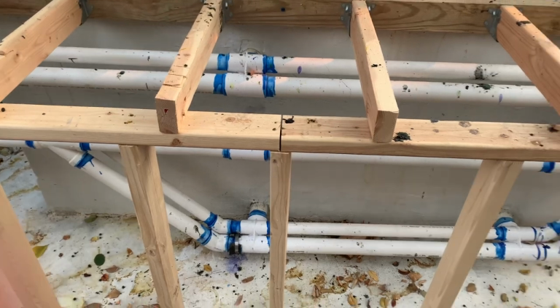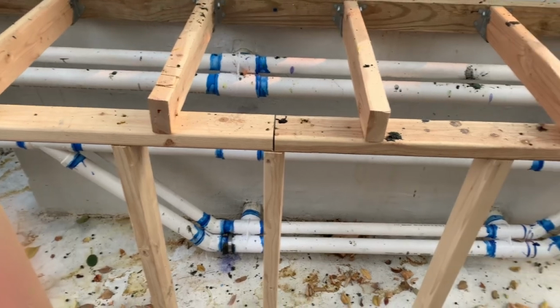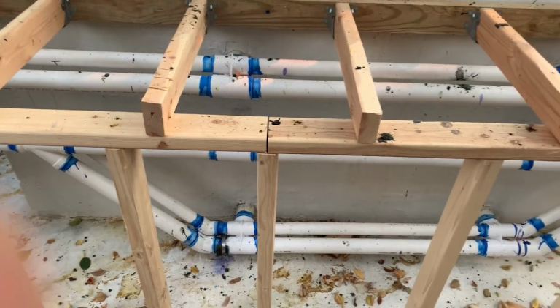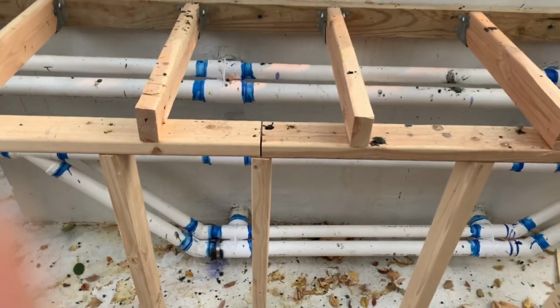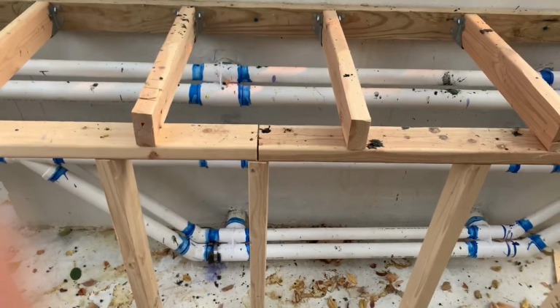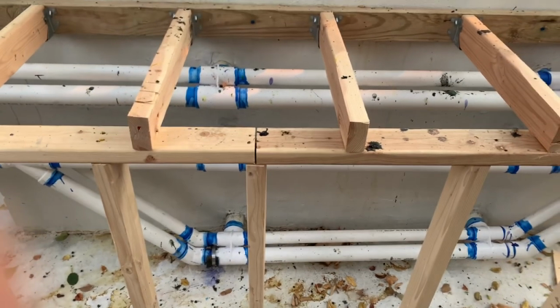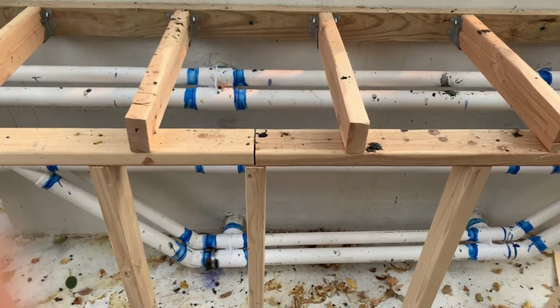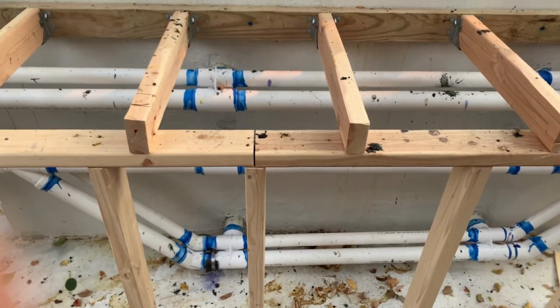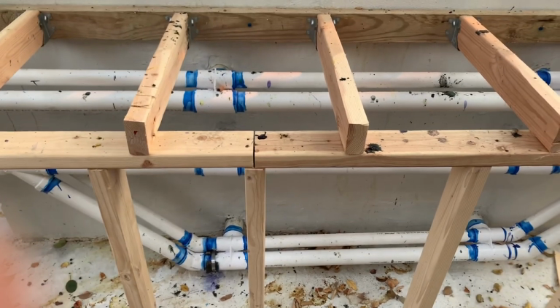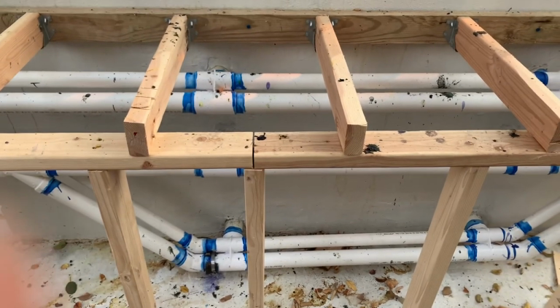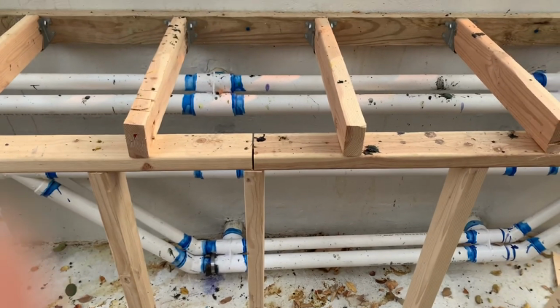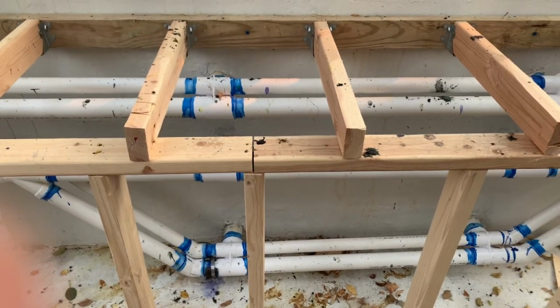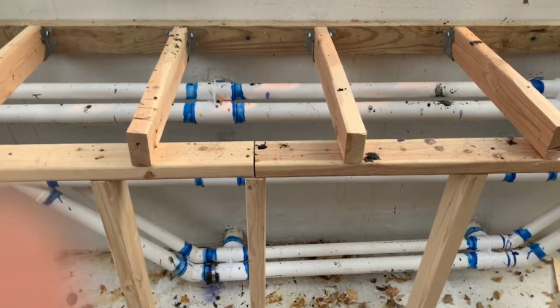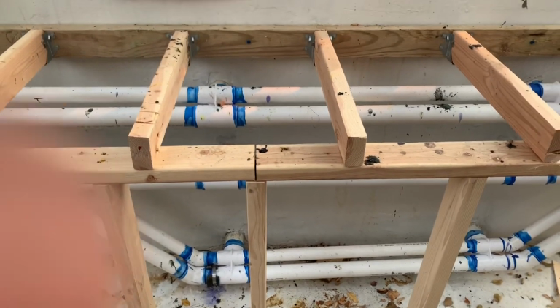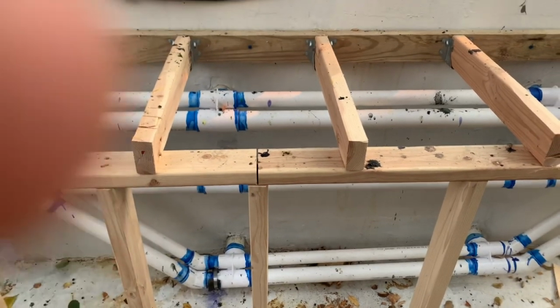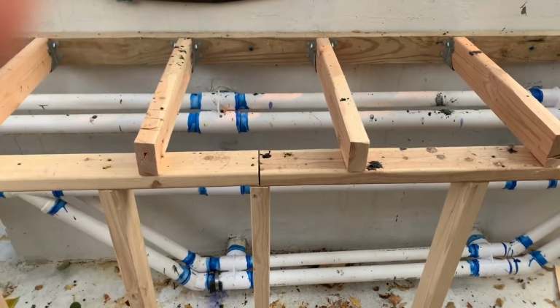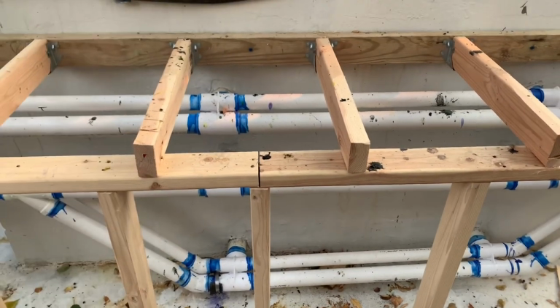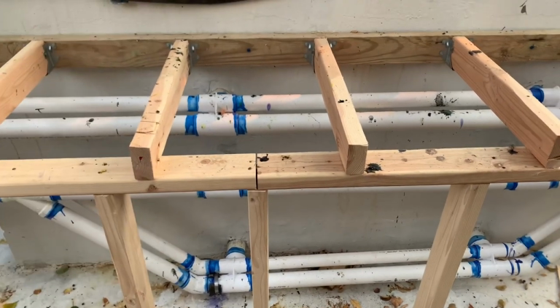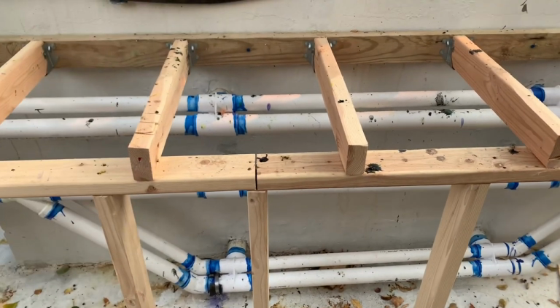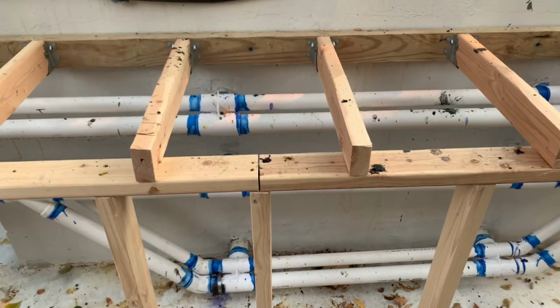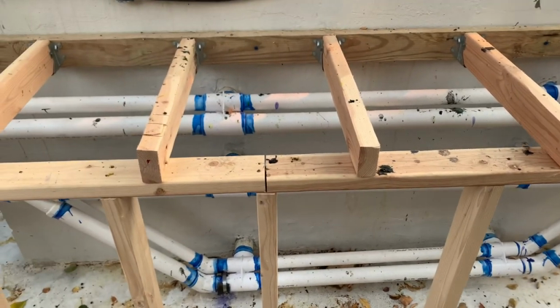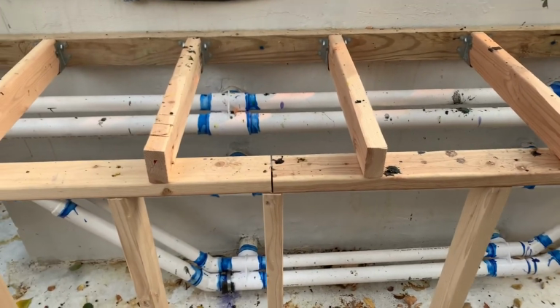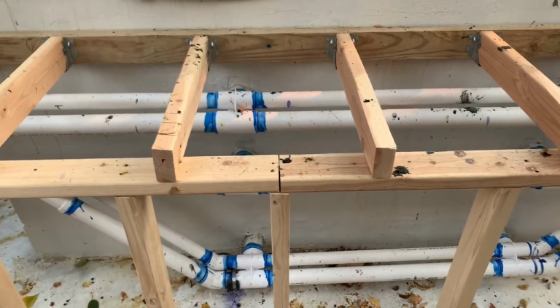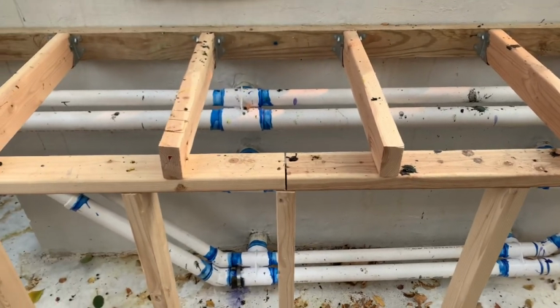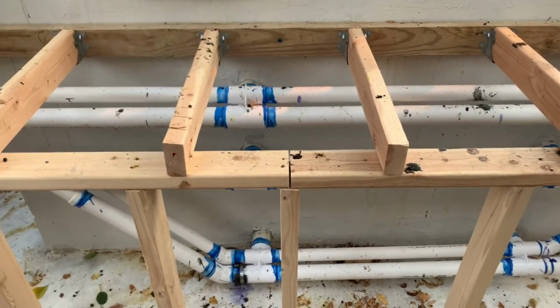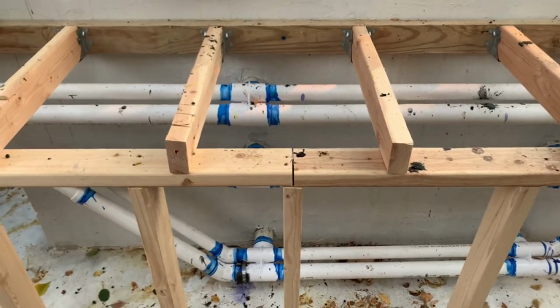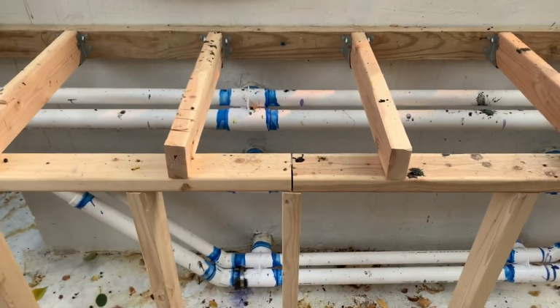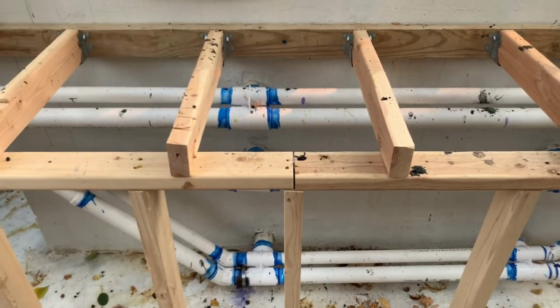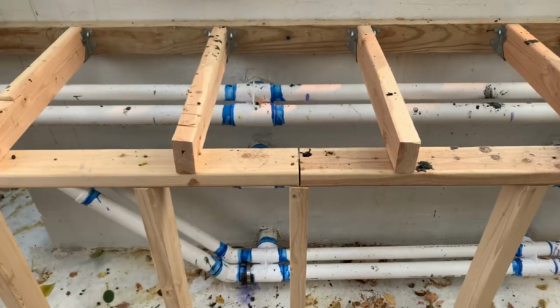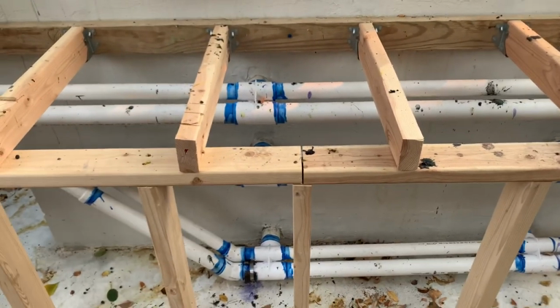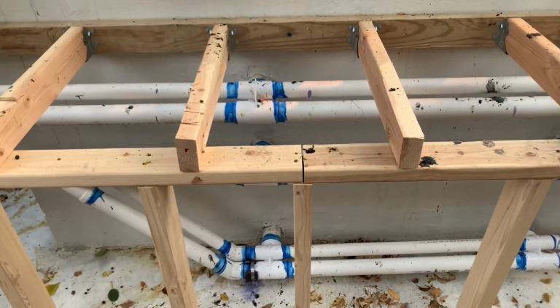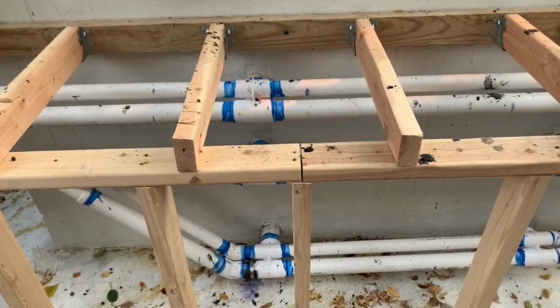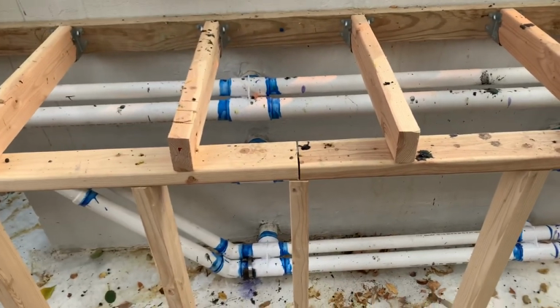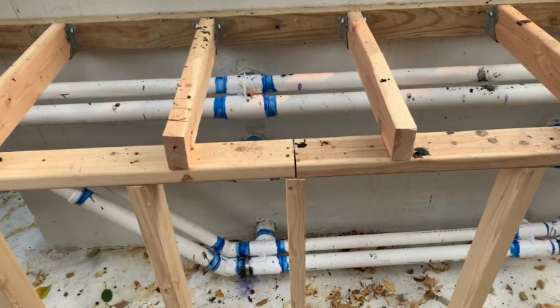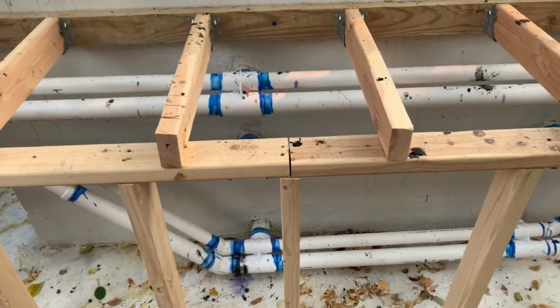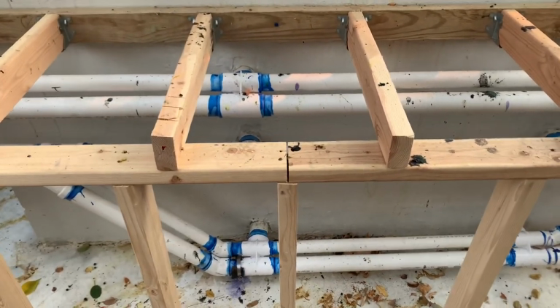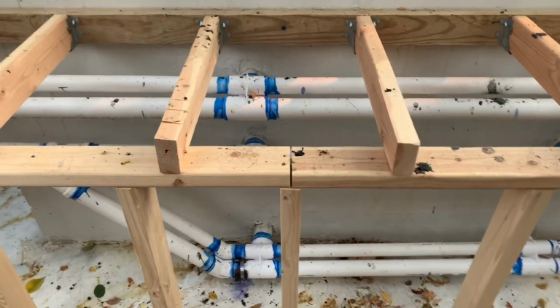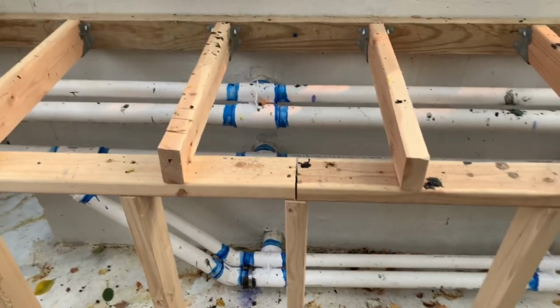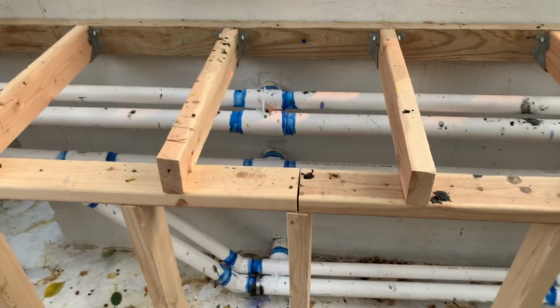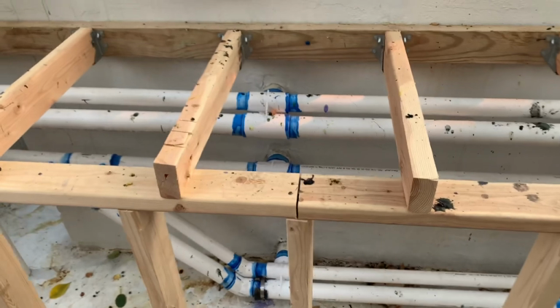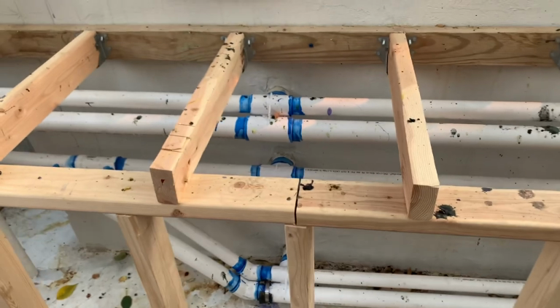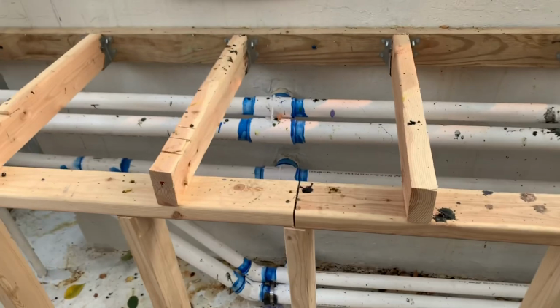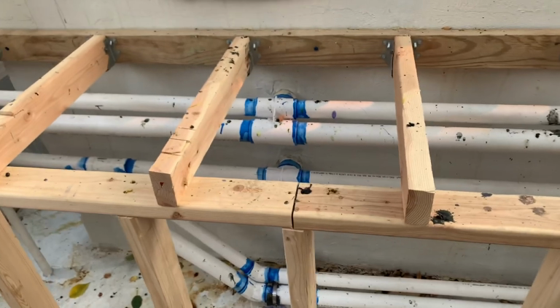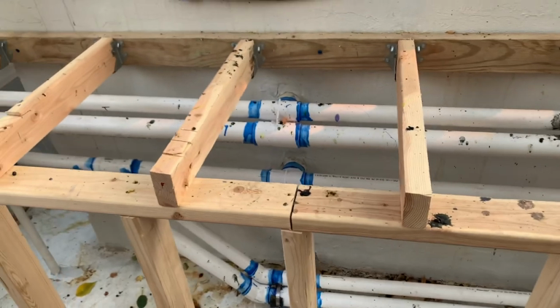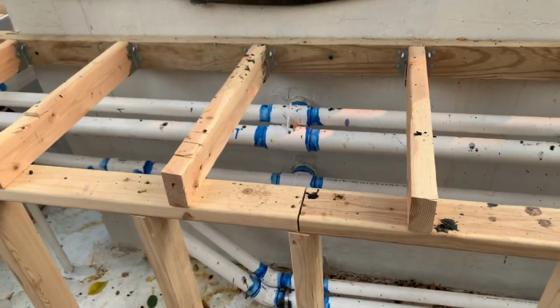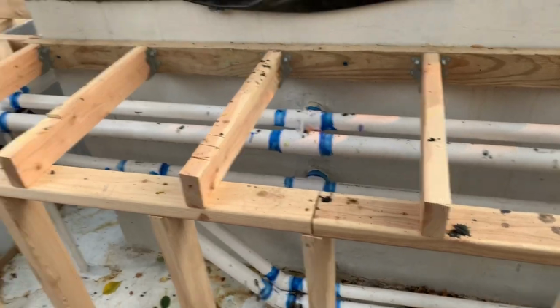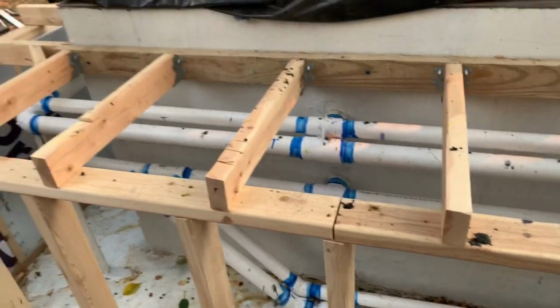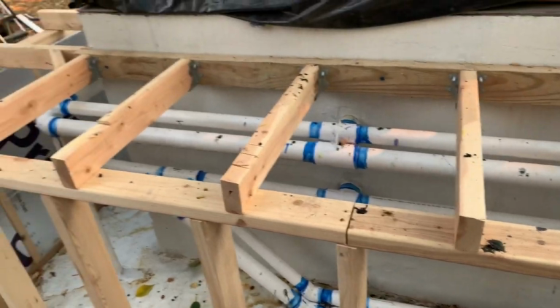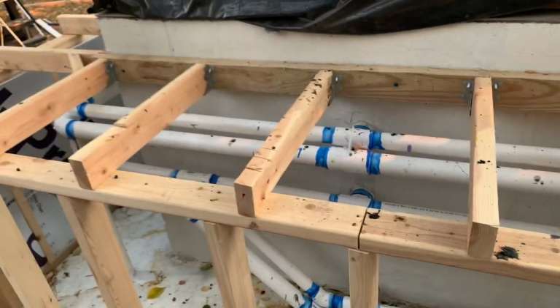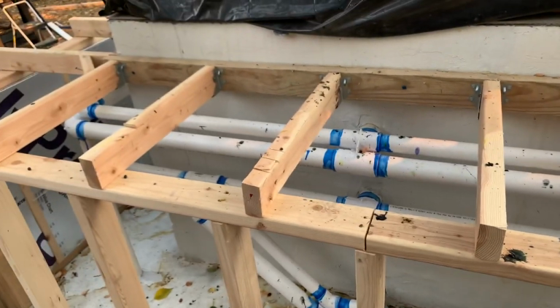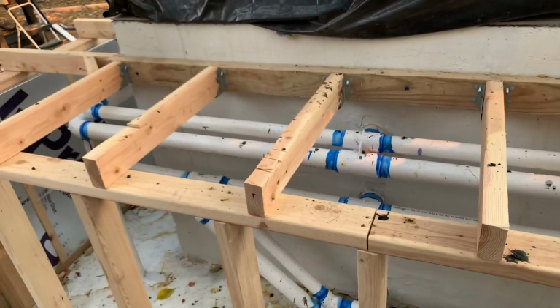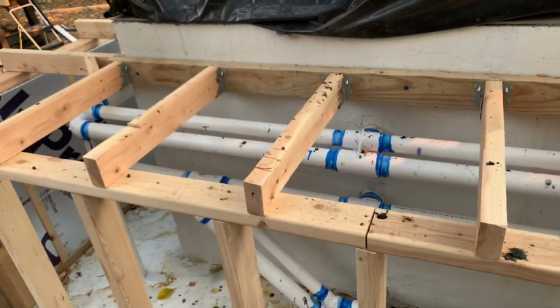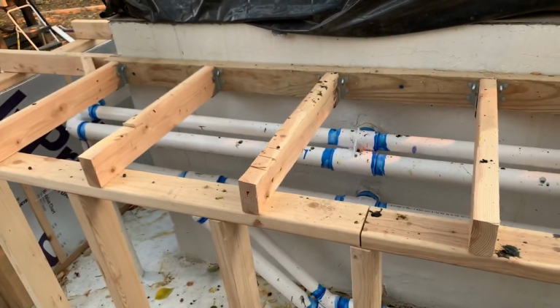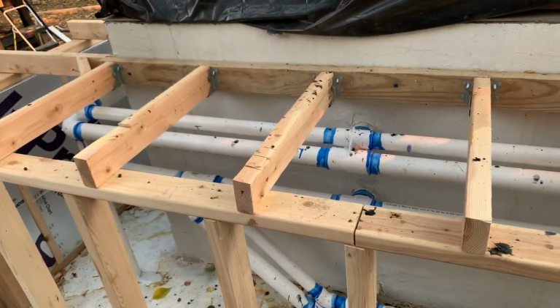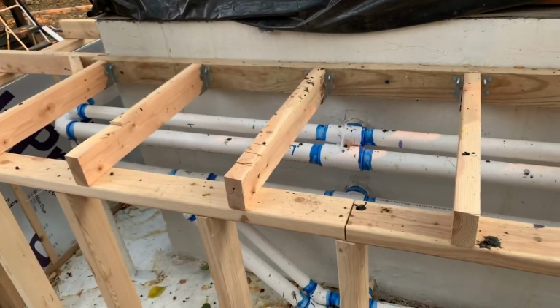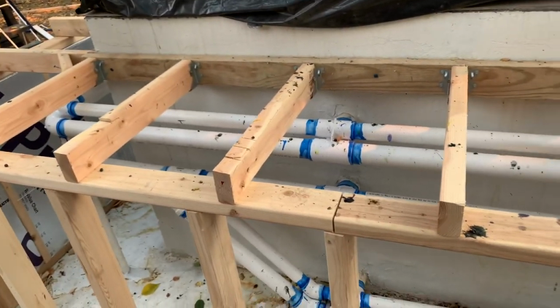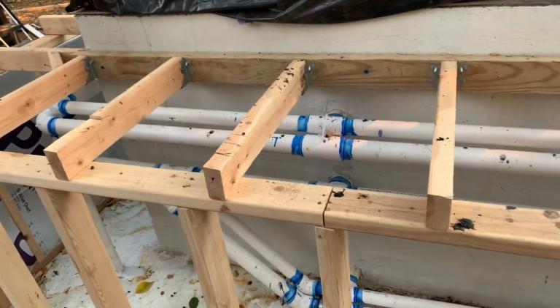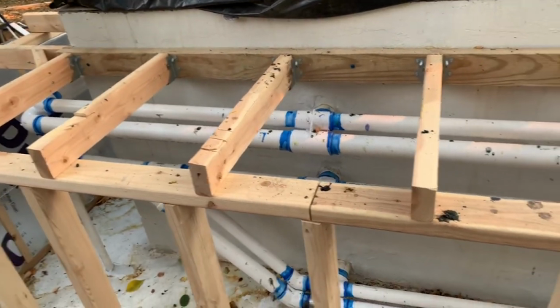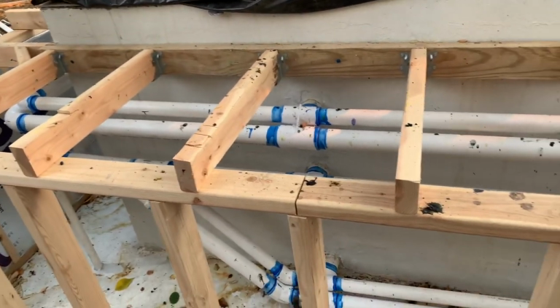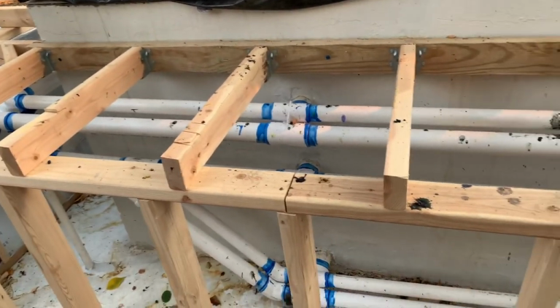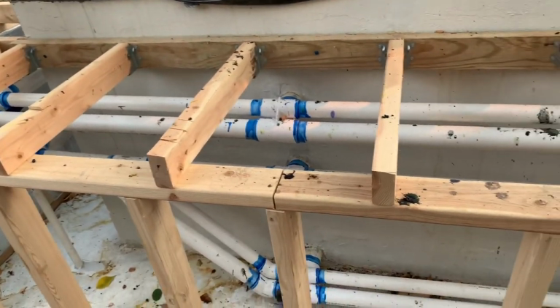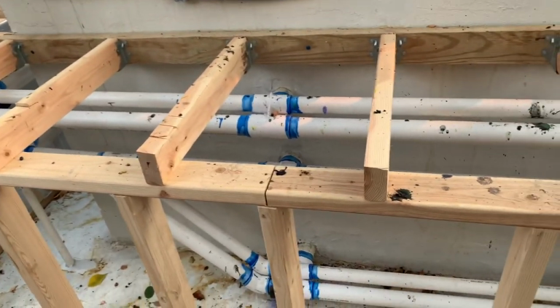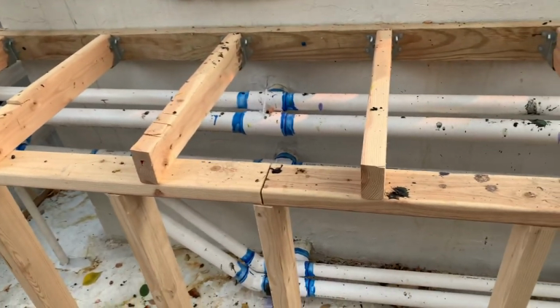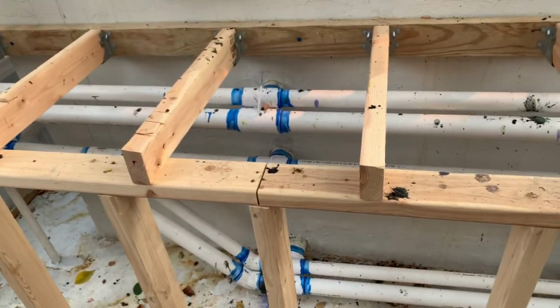Let's talk about the plumbing really quick. I apologize — I've already got some of my framing done and somehow all my videos I took of doing the plumbing got deleted.